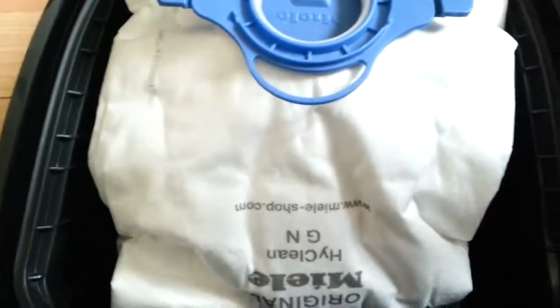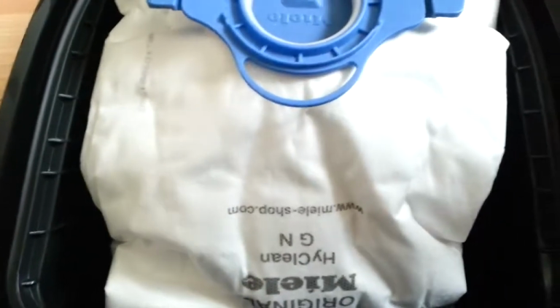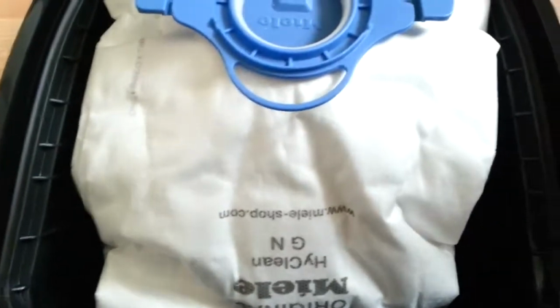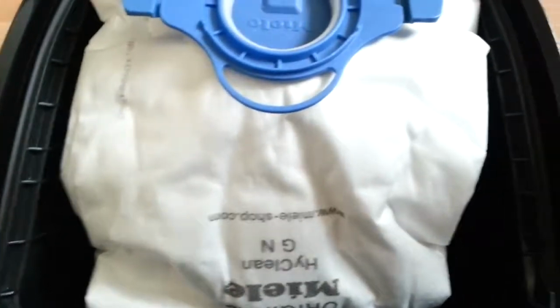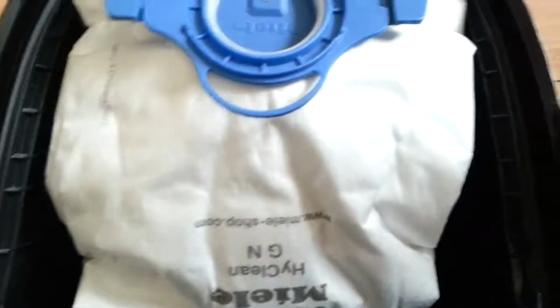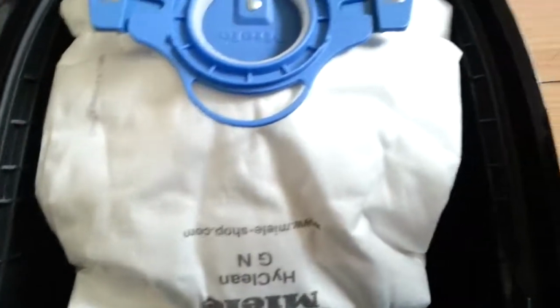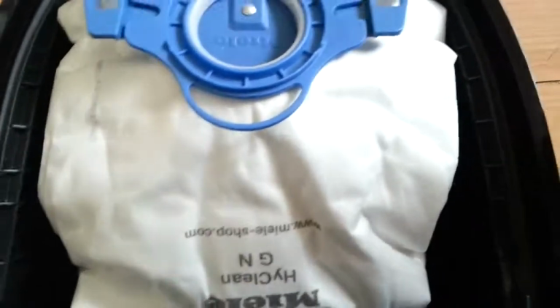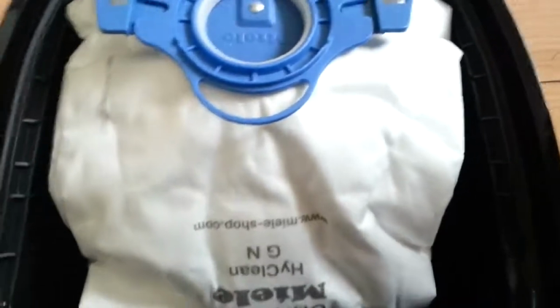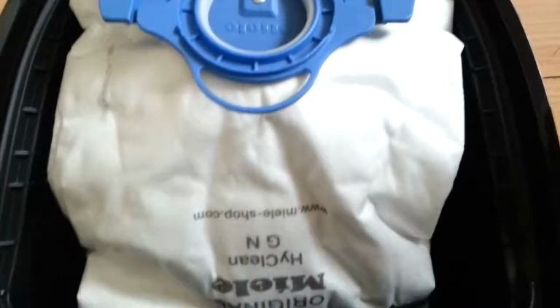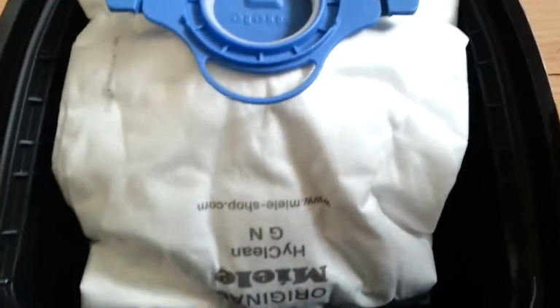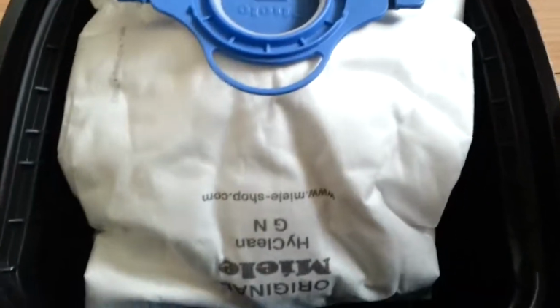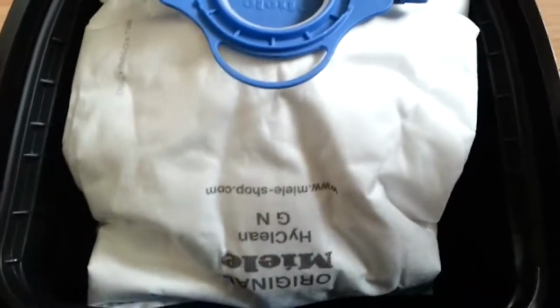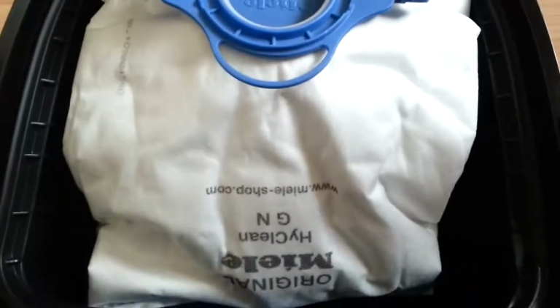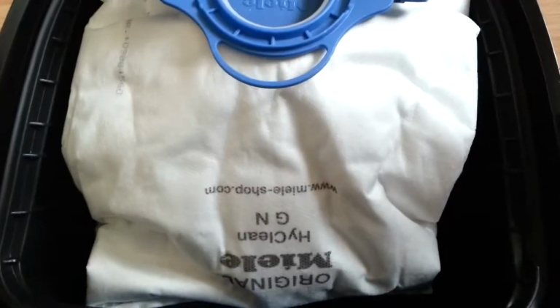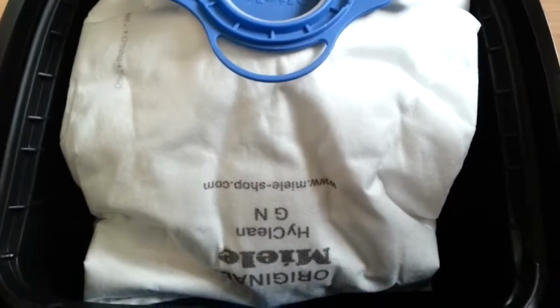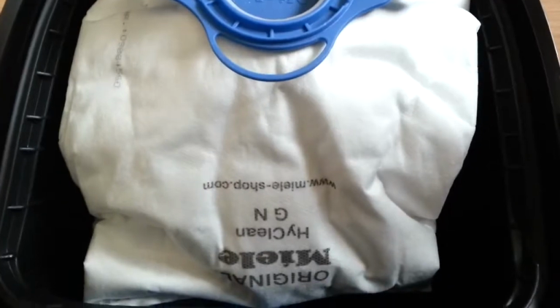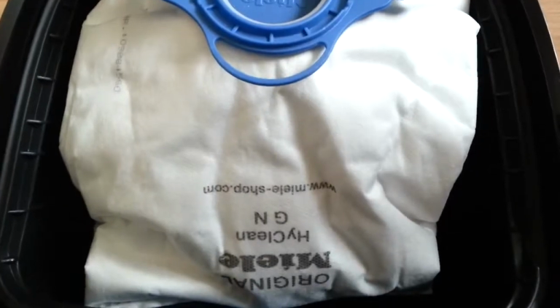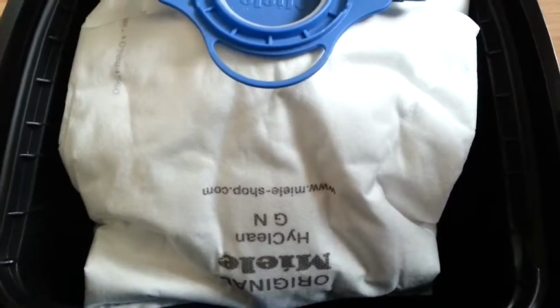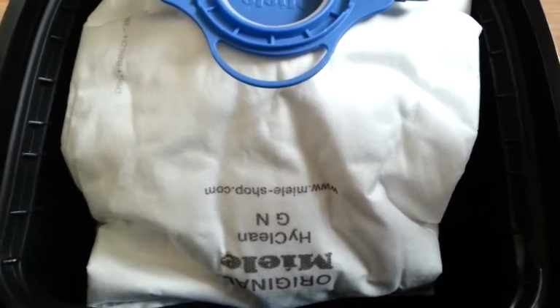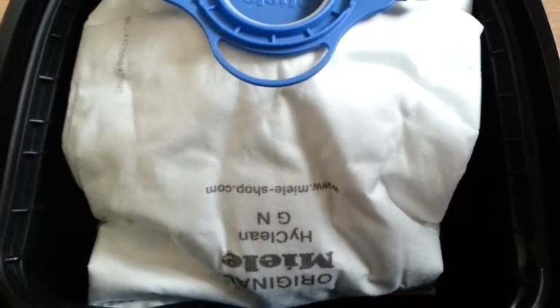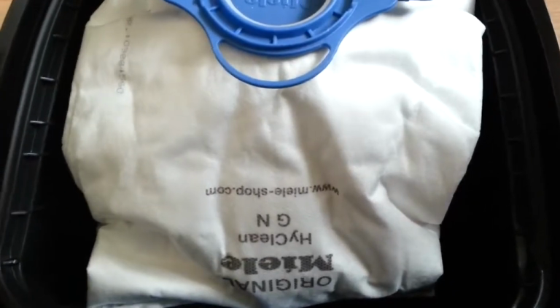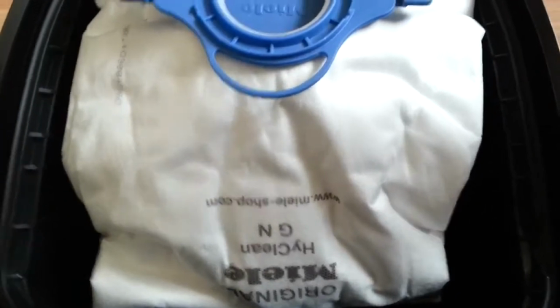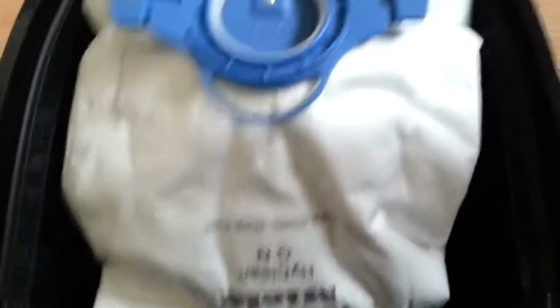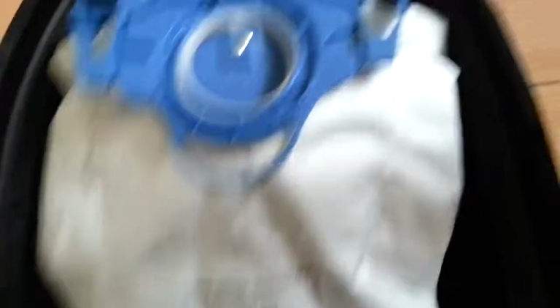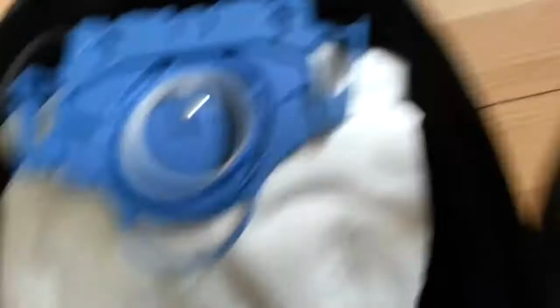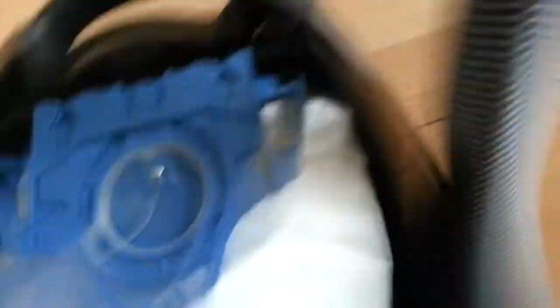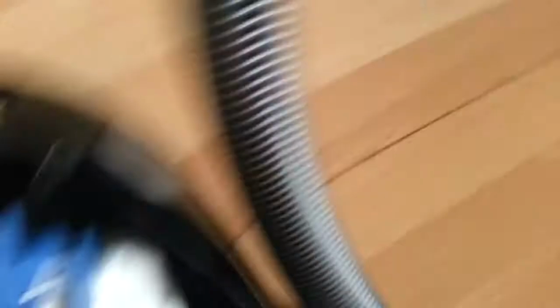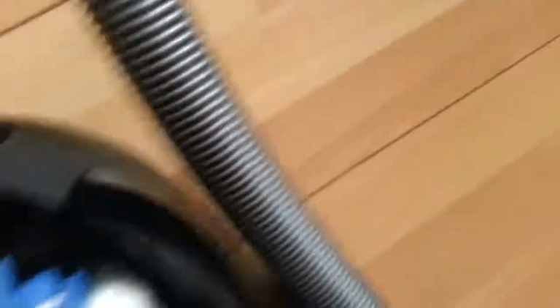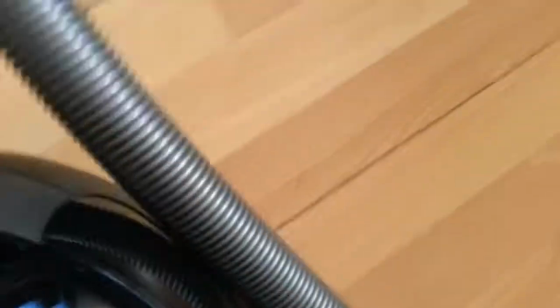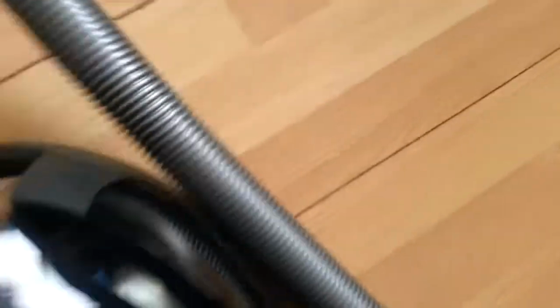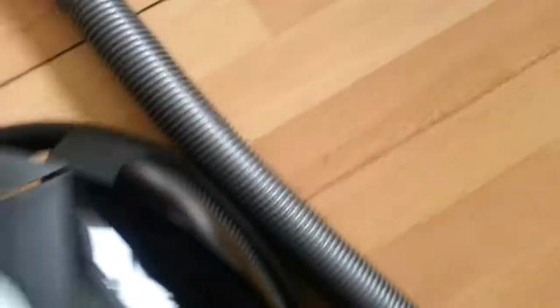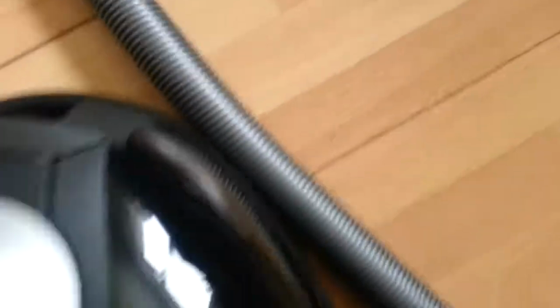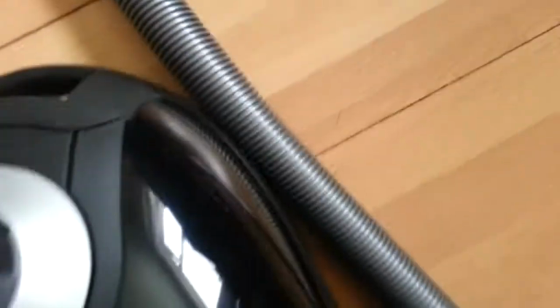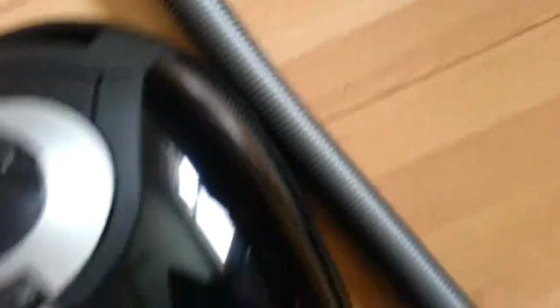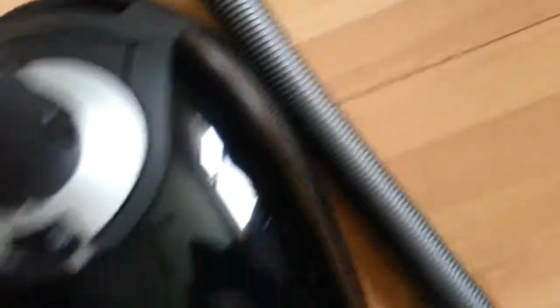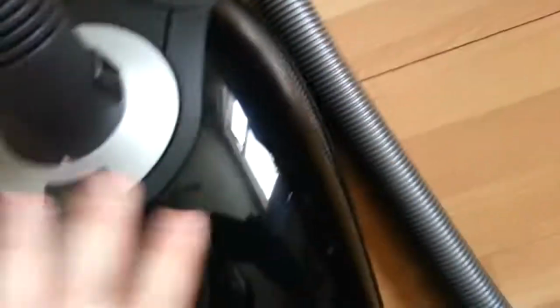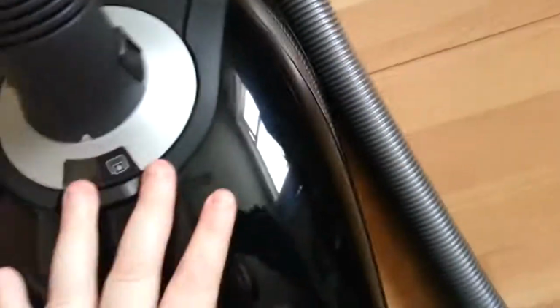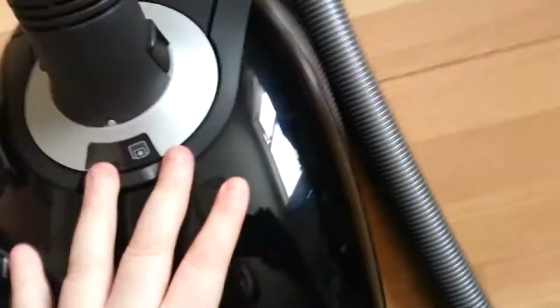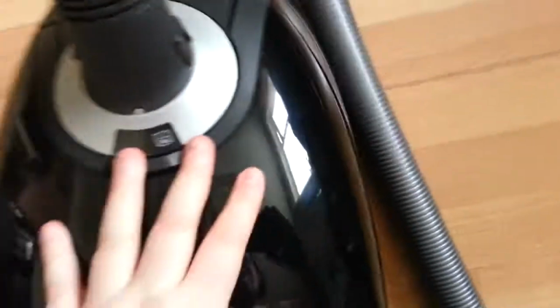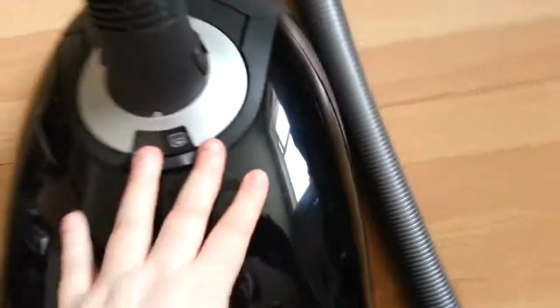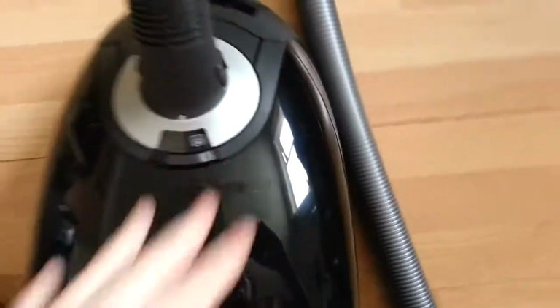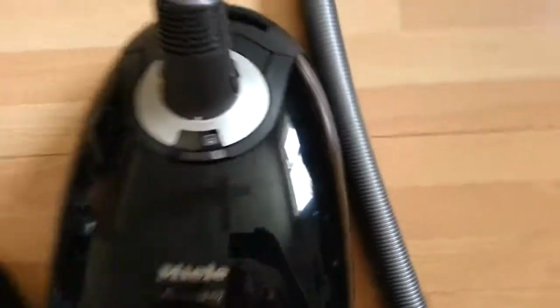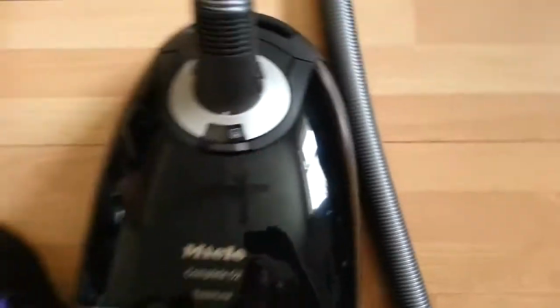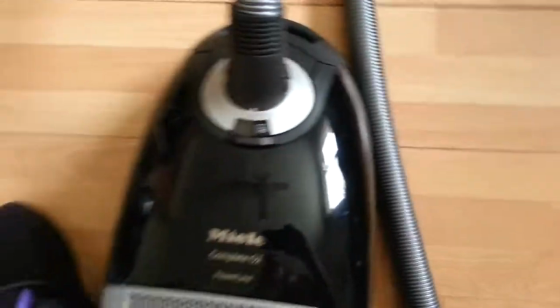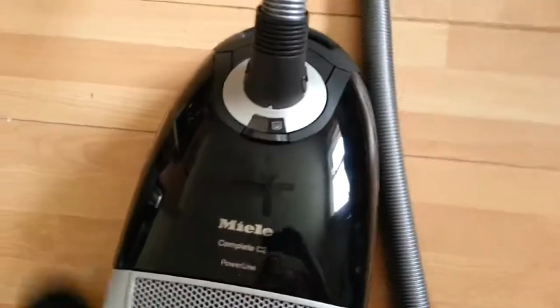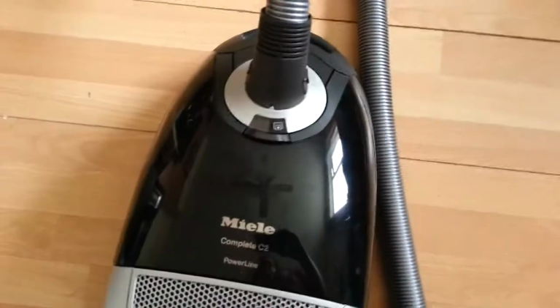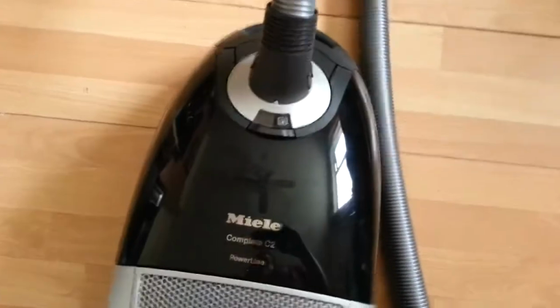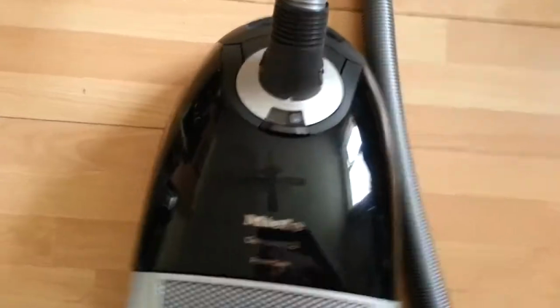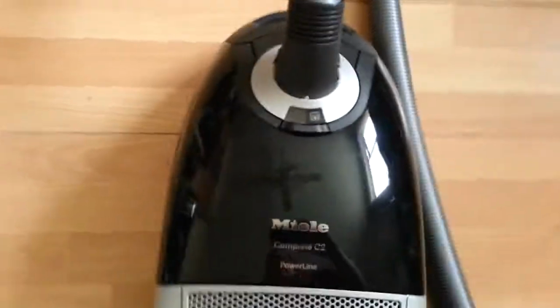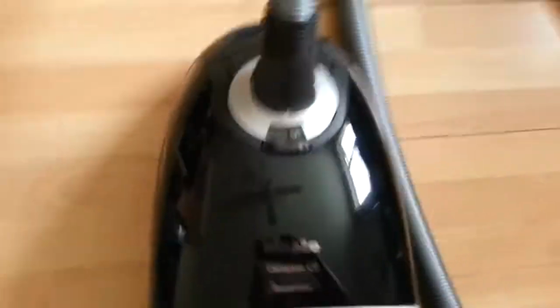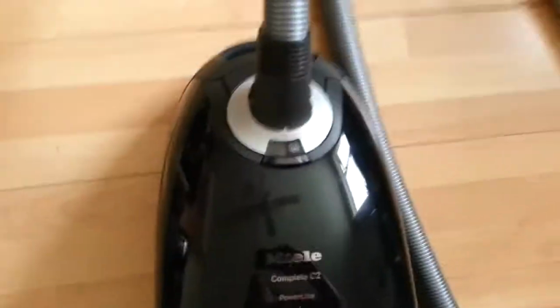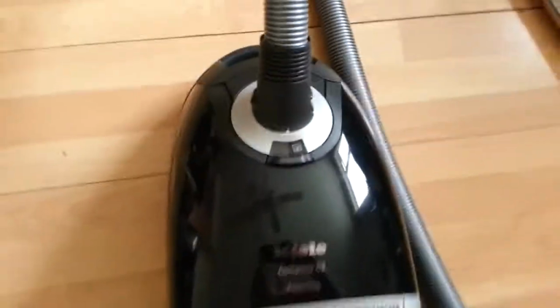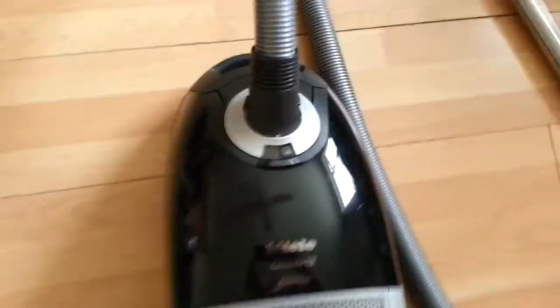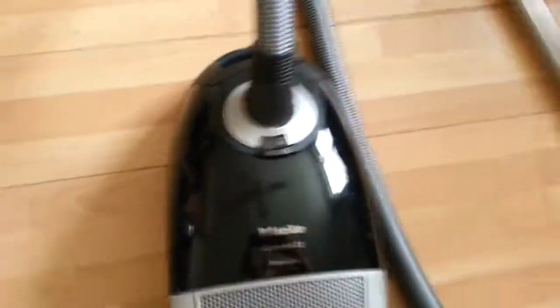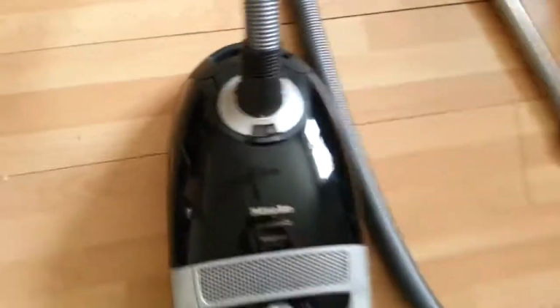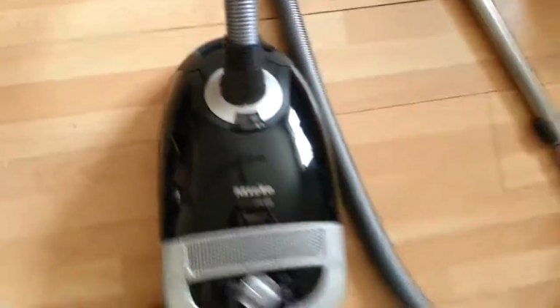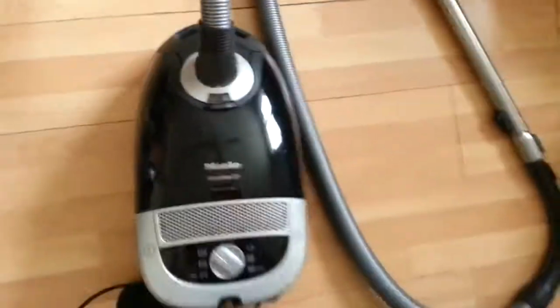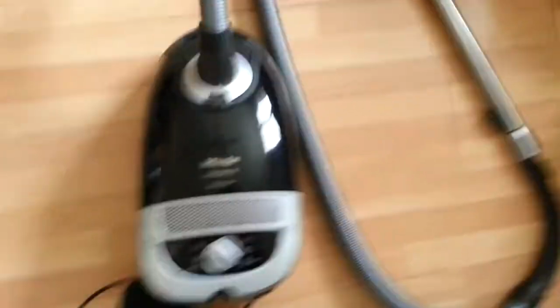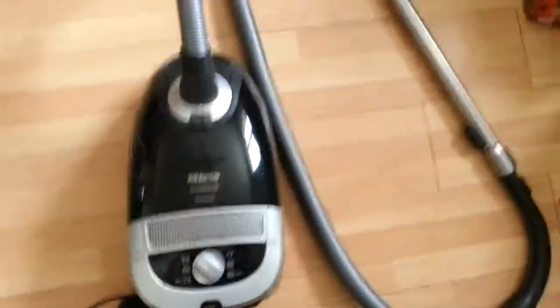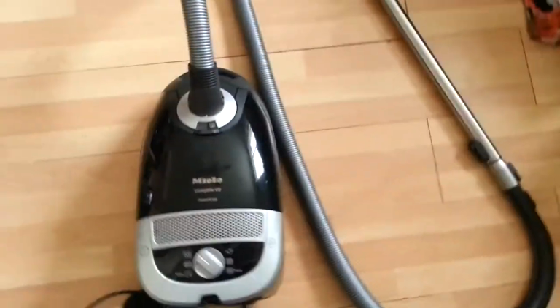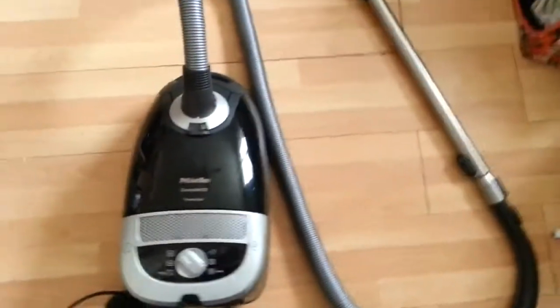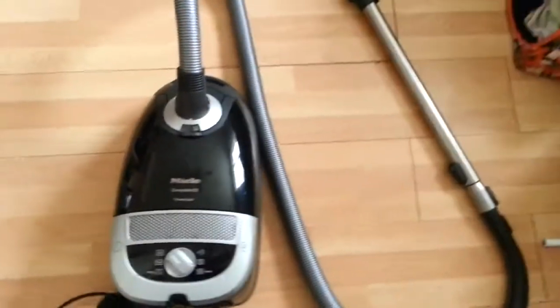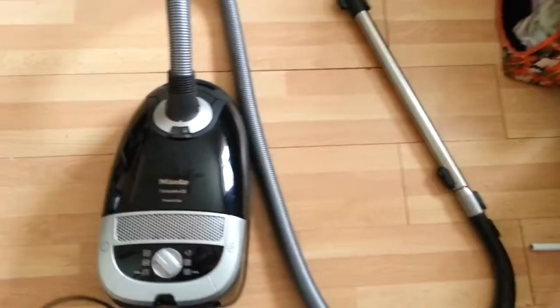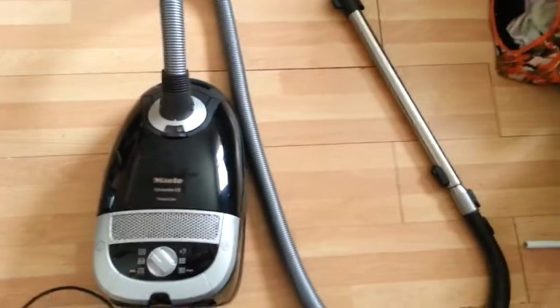It also comes with a bag already fitted and the filter already fitted. These can be replaced by purchasing them from the supplier, which is Miele's website directly.